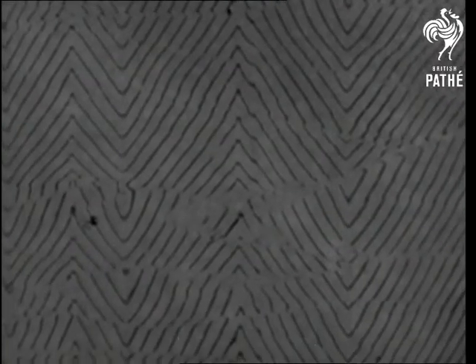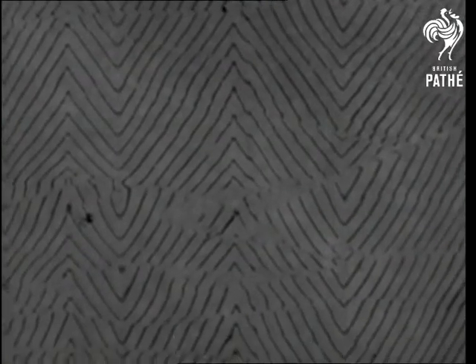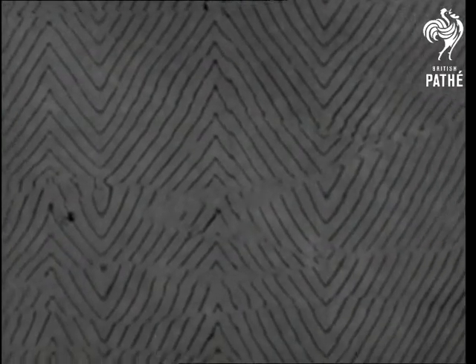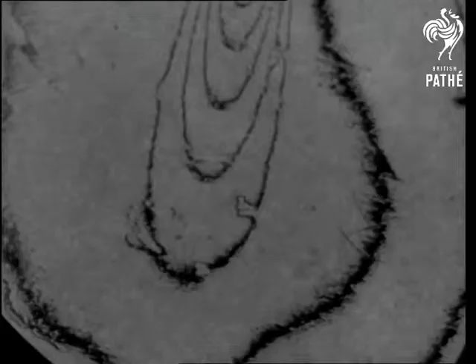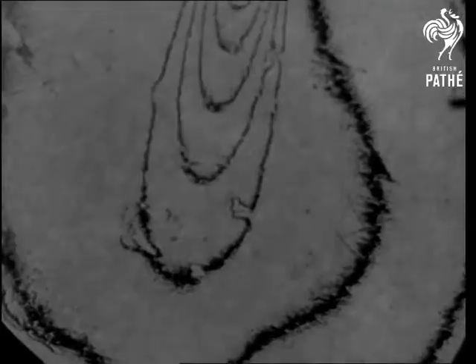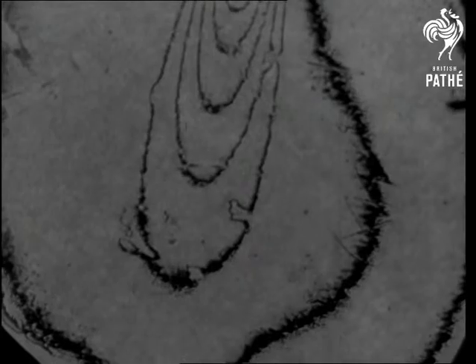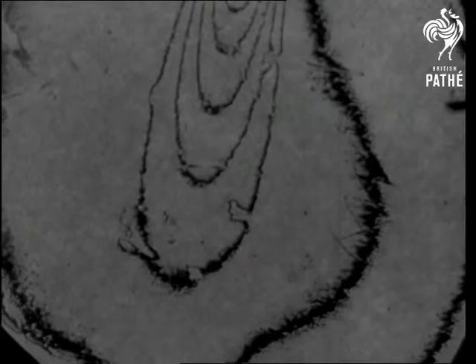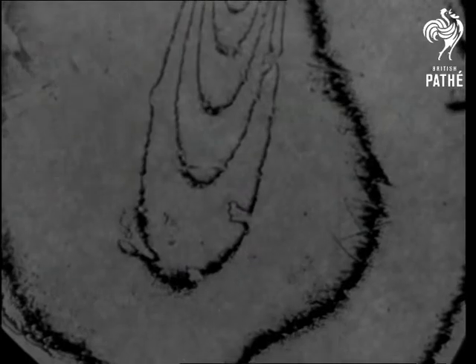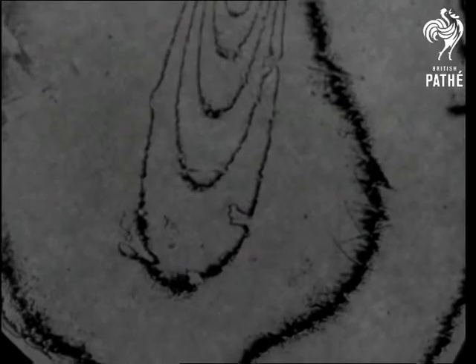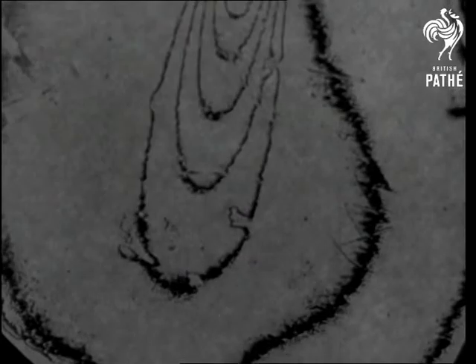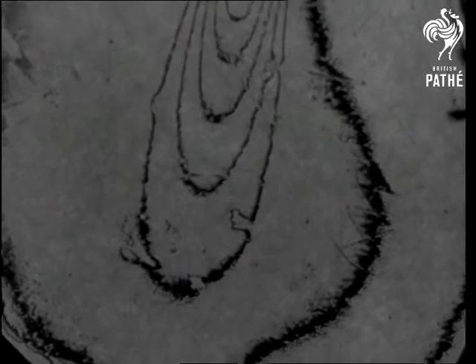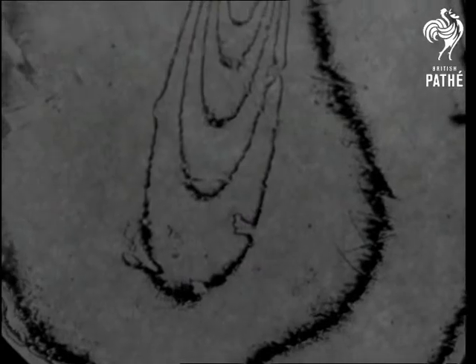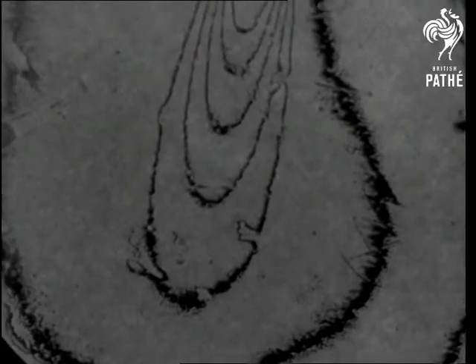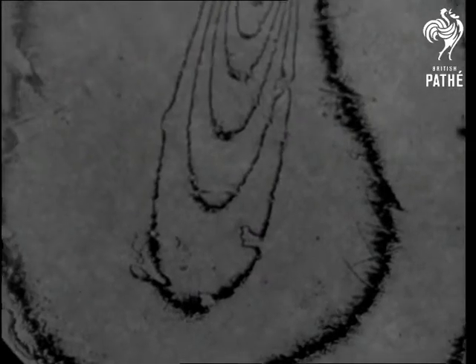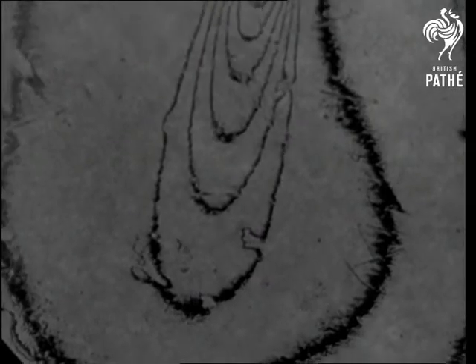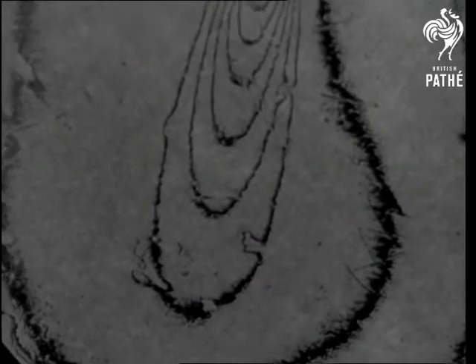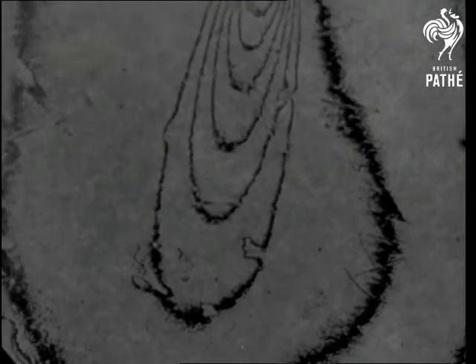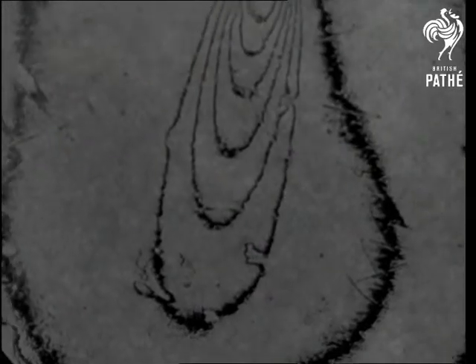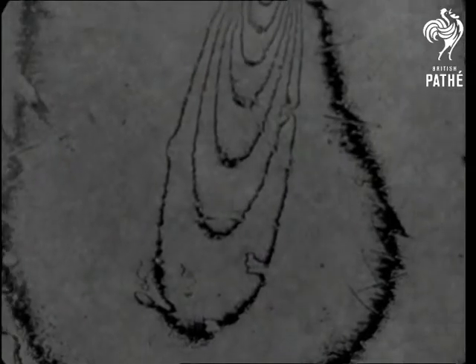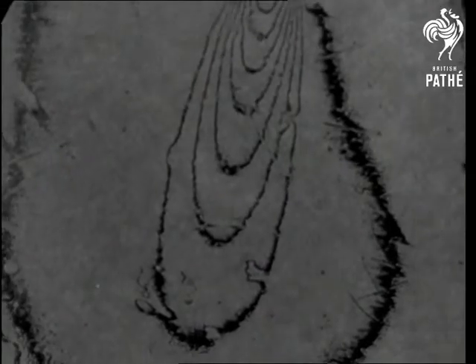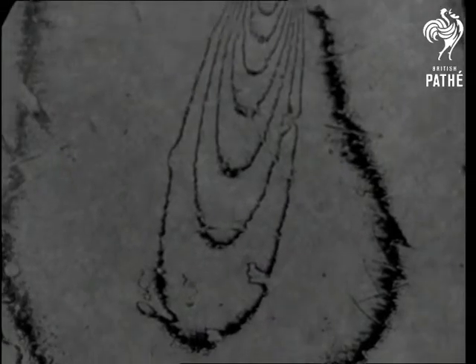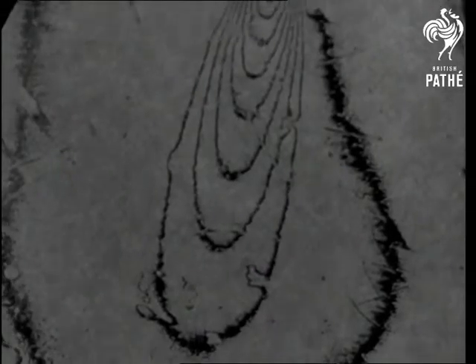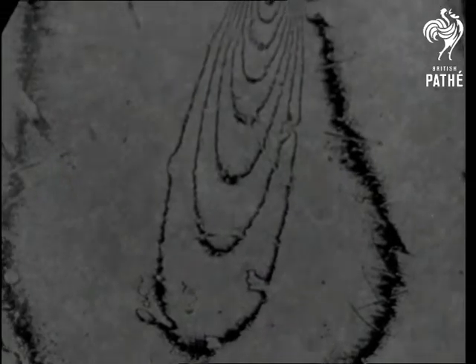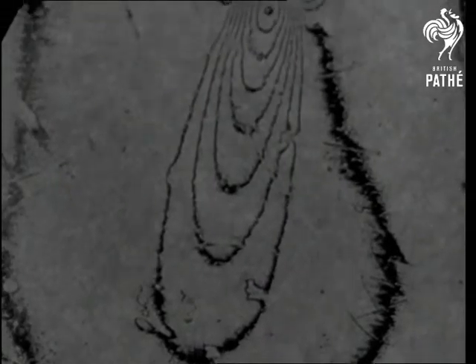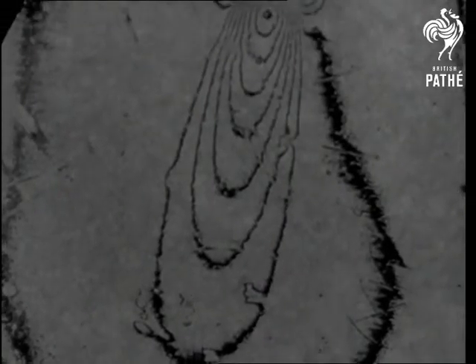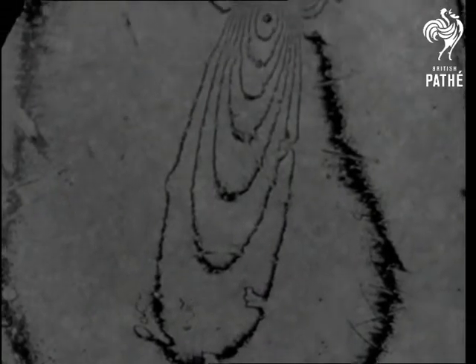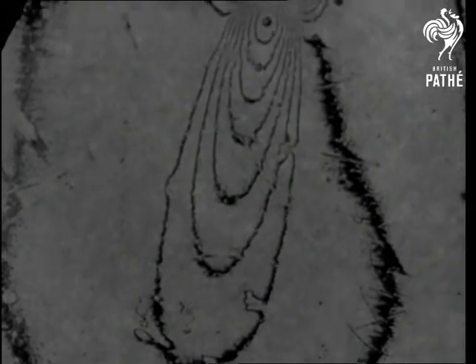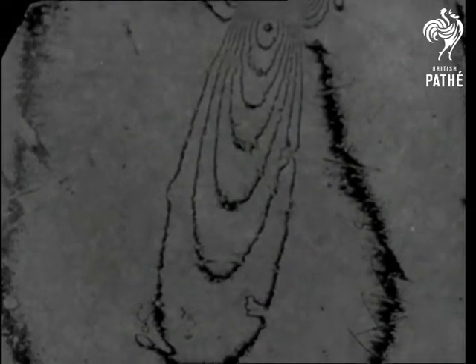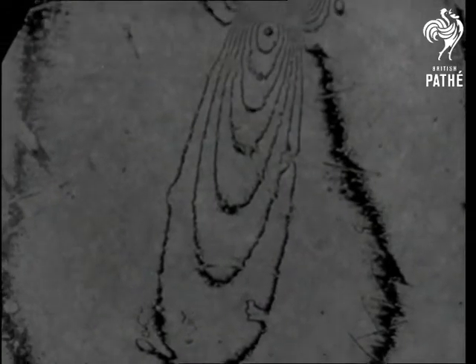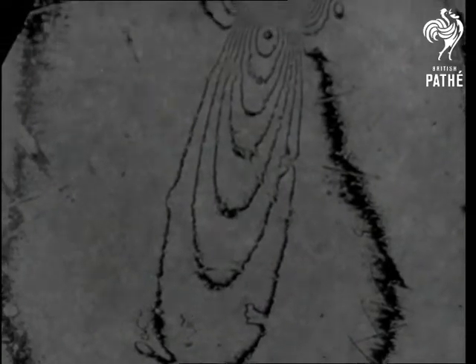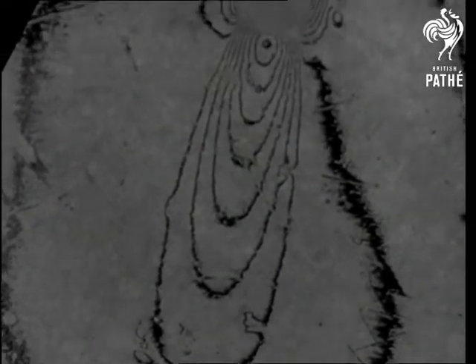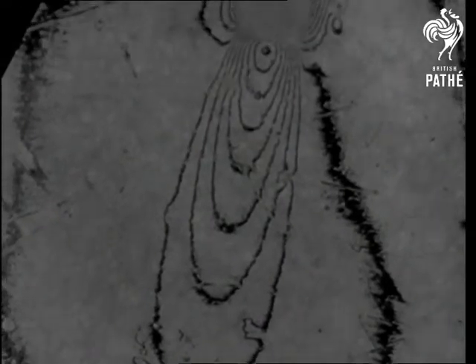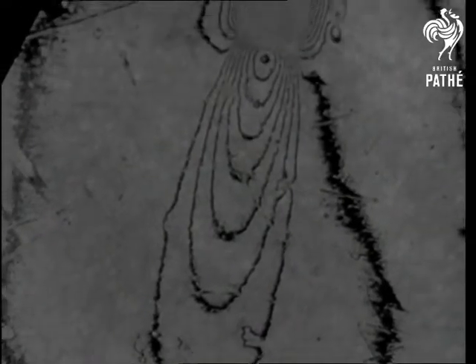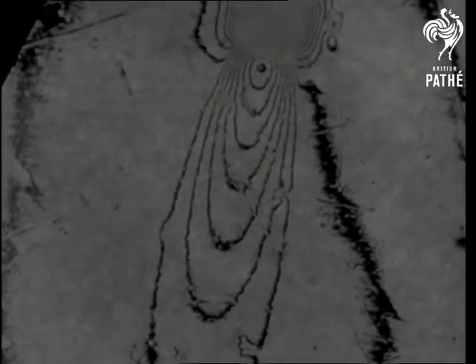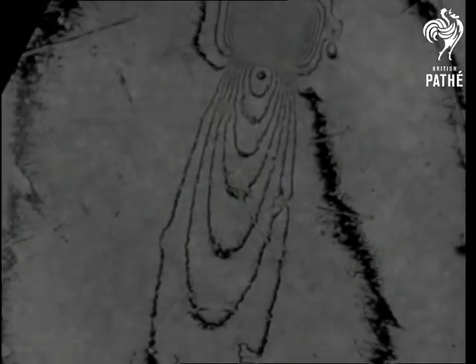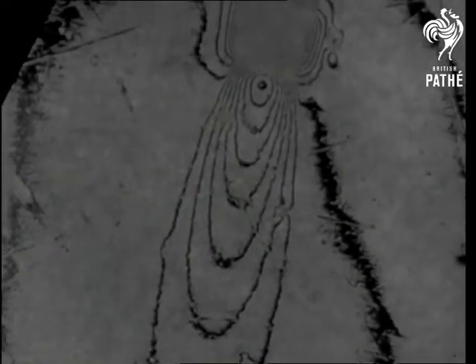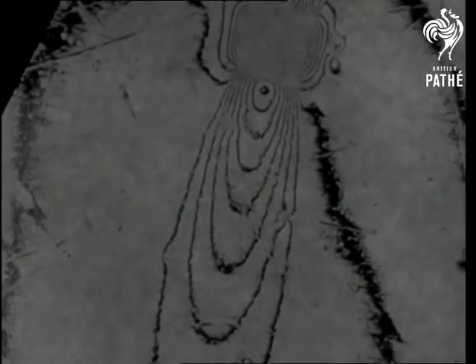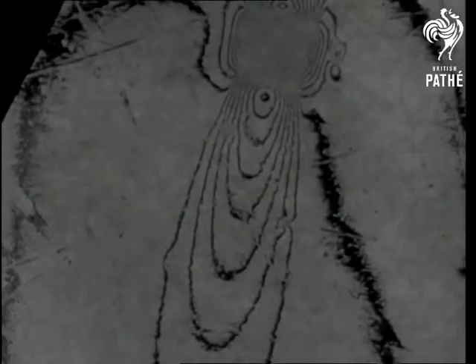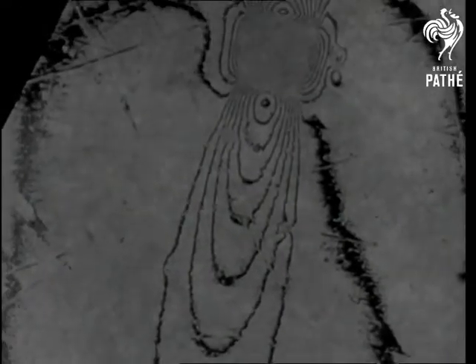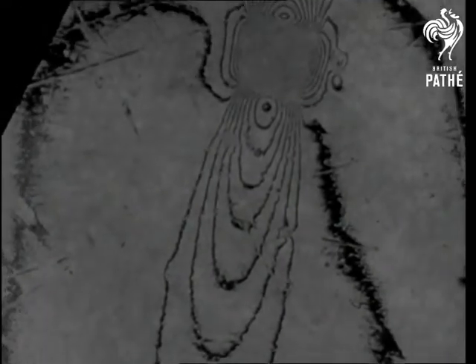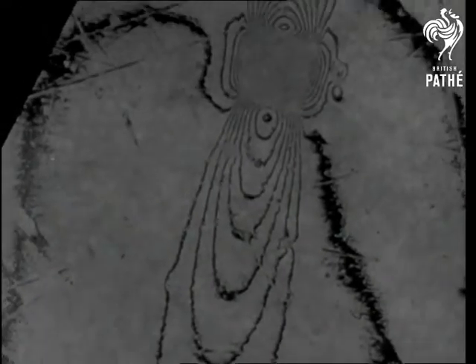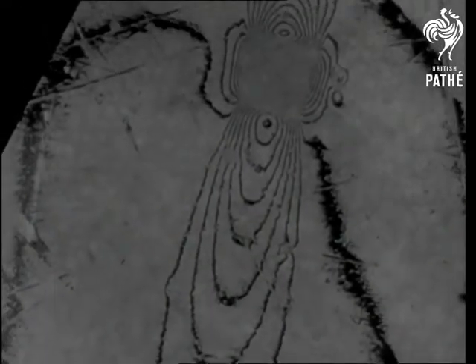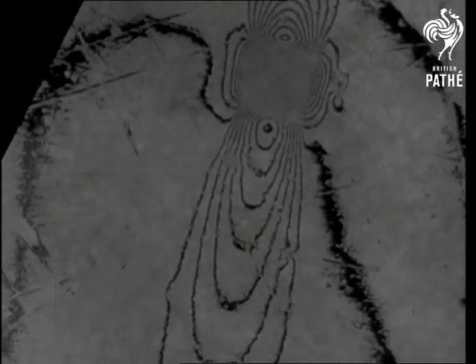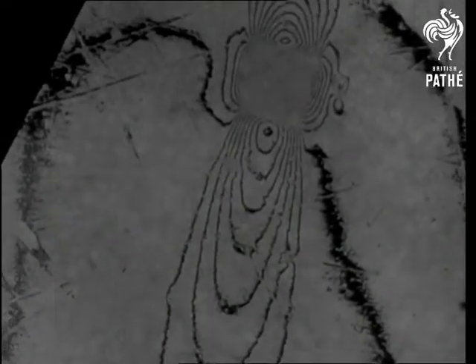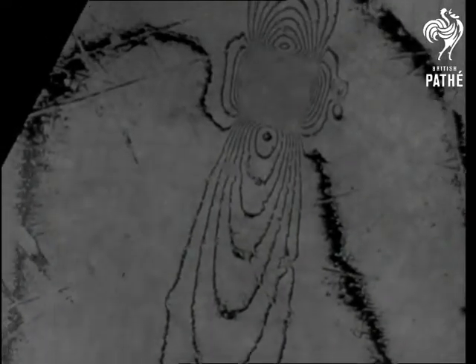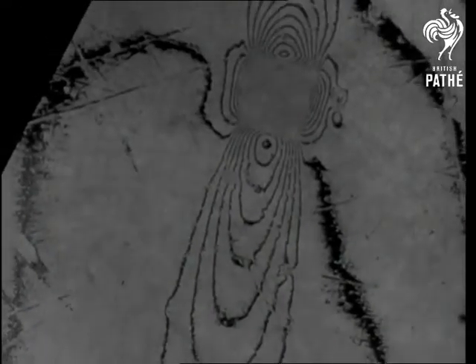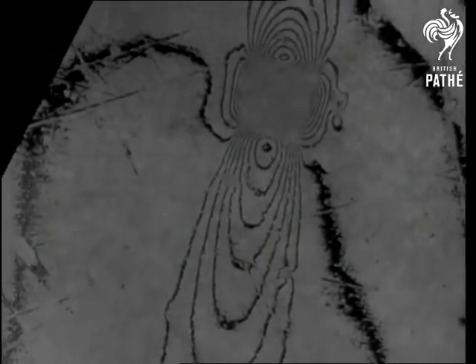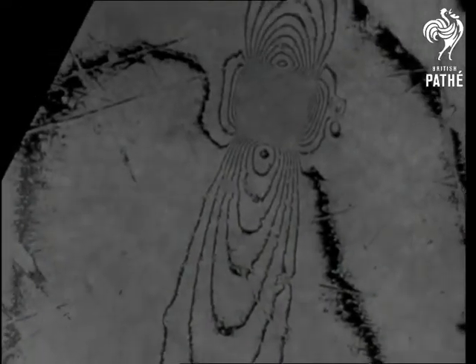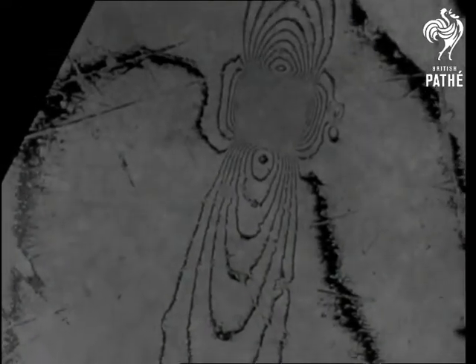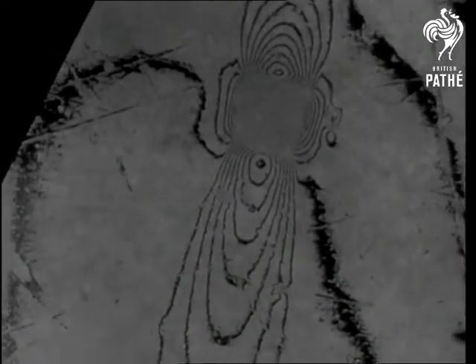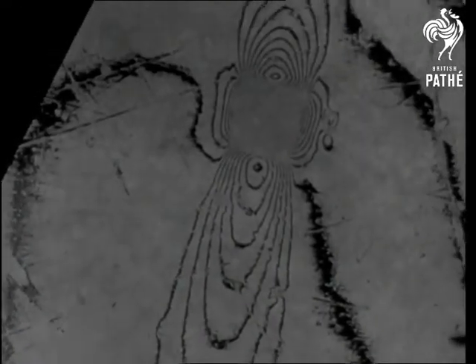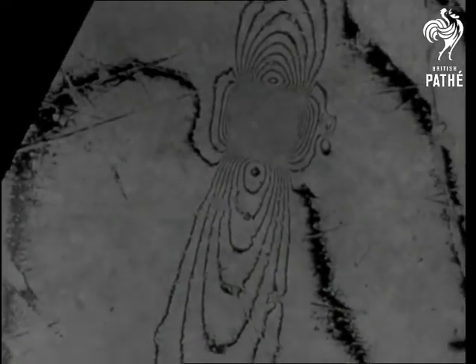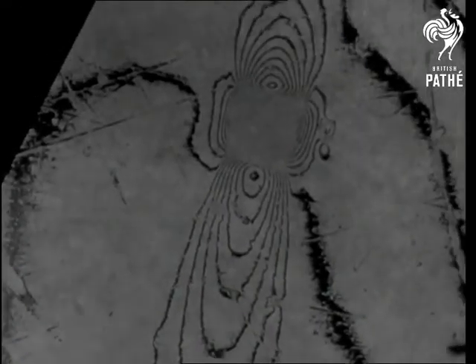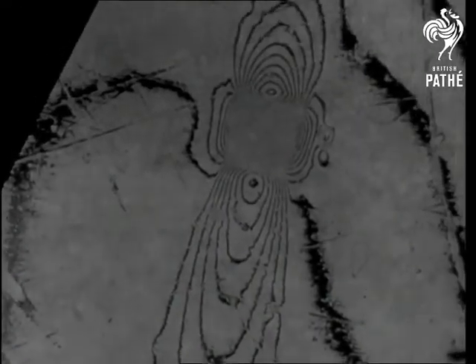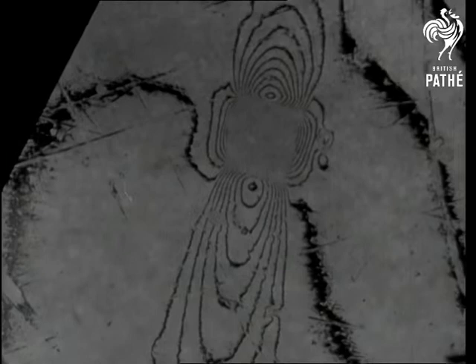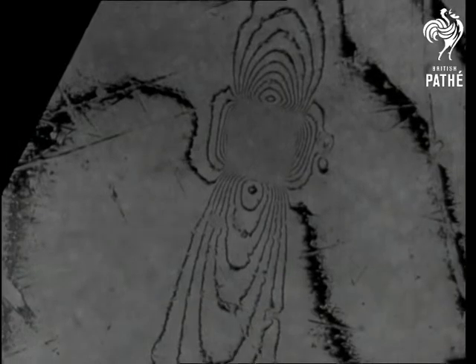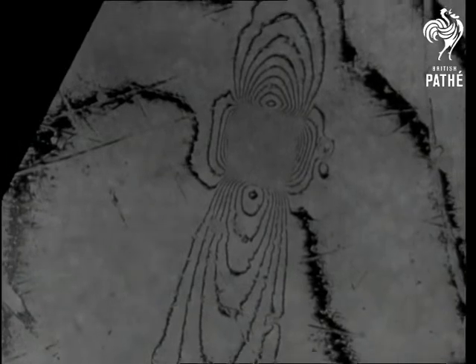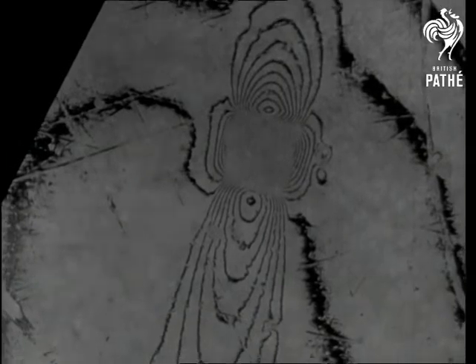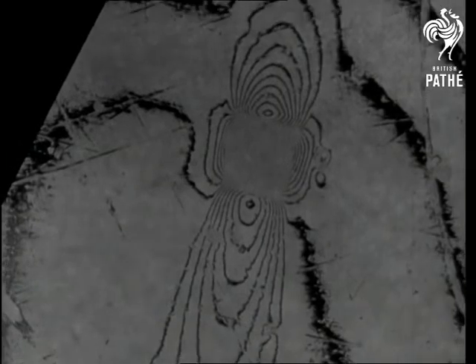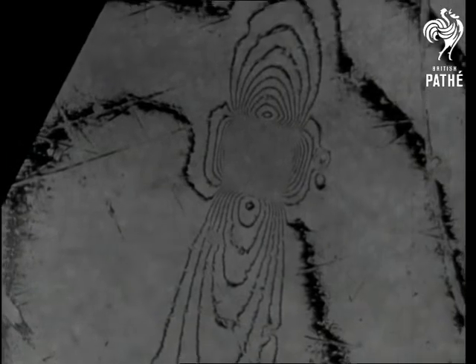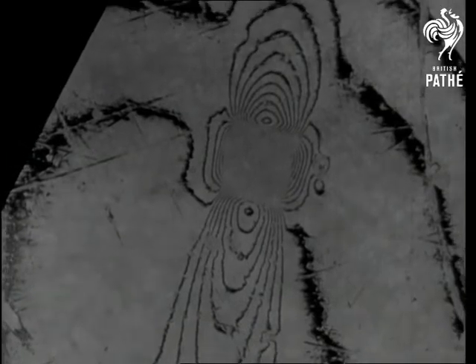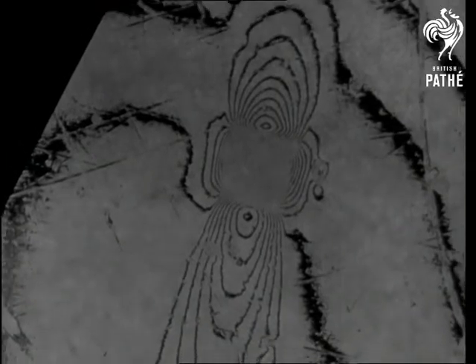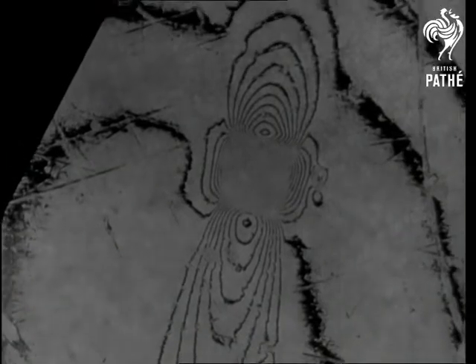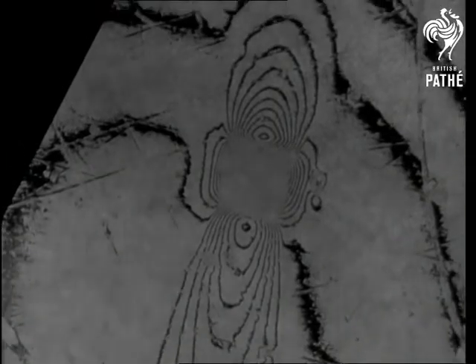And finally, believe it or not, this is how a minute scratch on glass looks when seen by Professor Tulansky's remarkable methods.